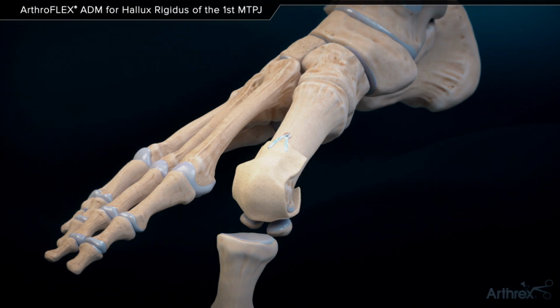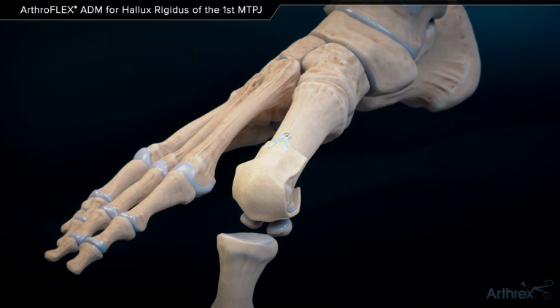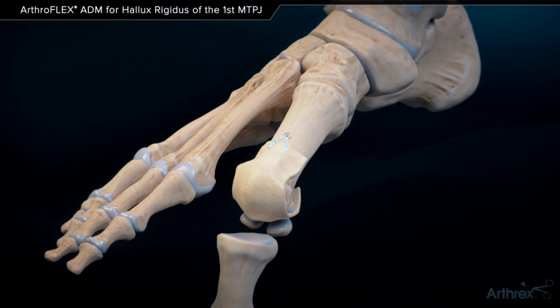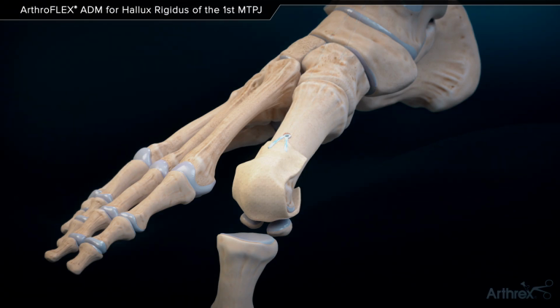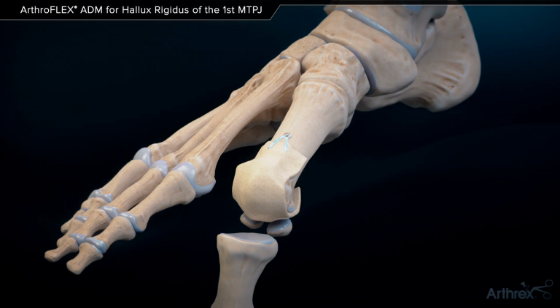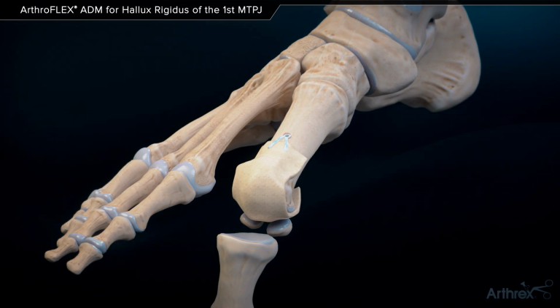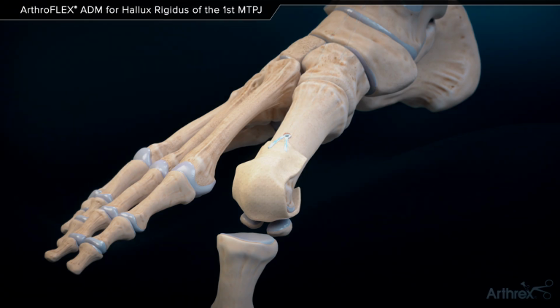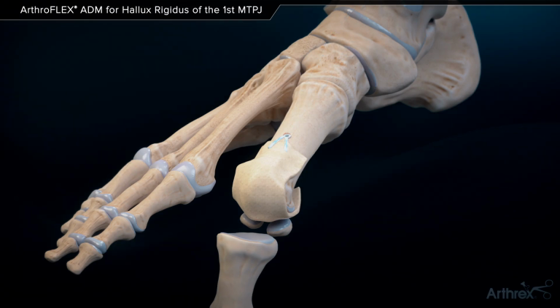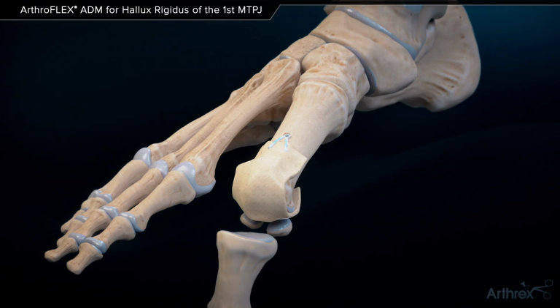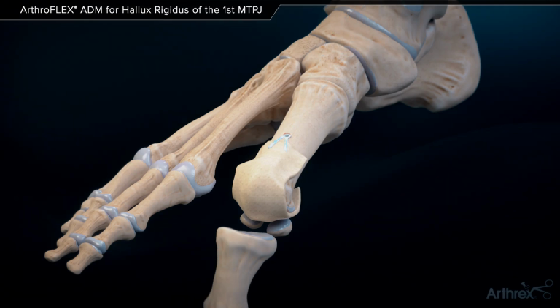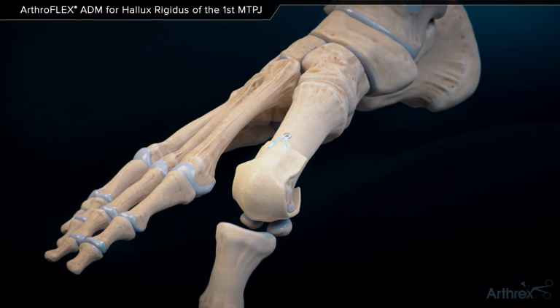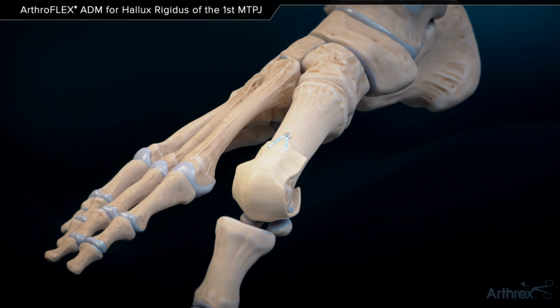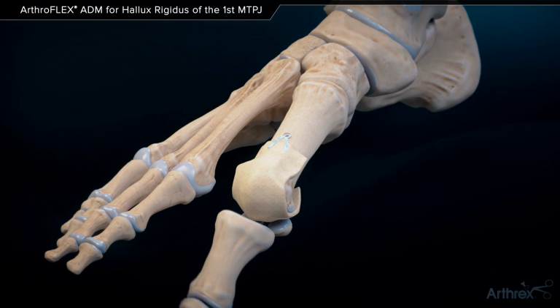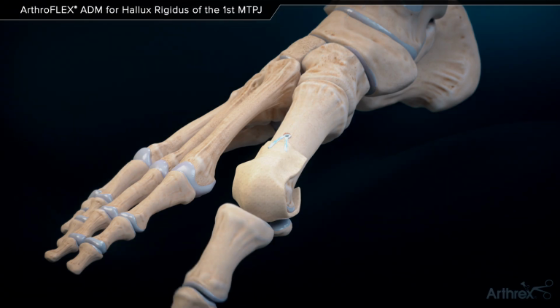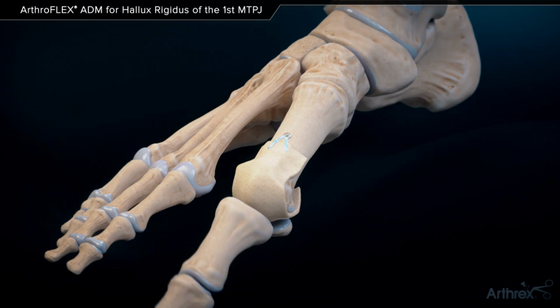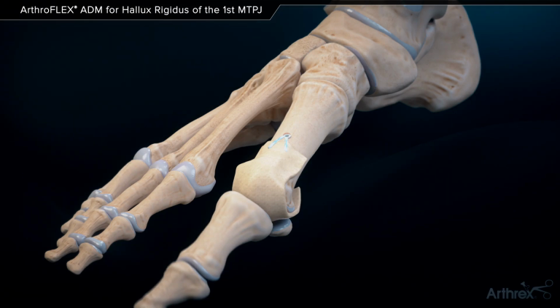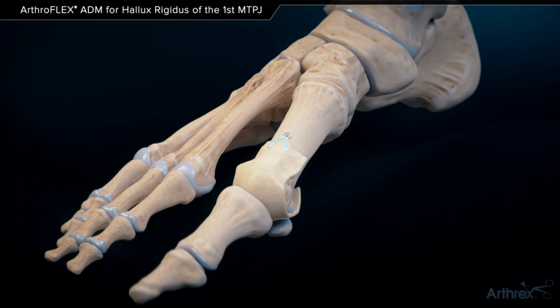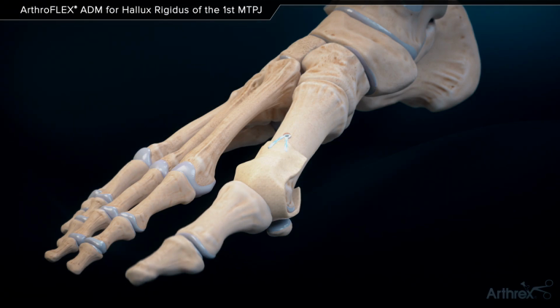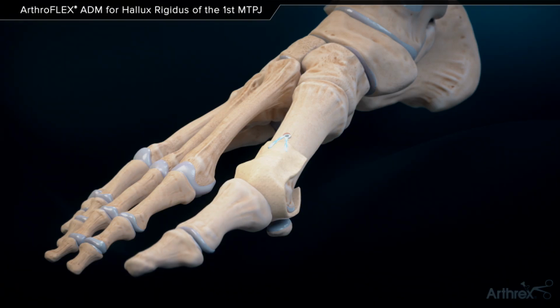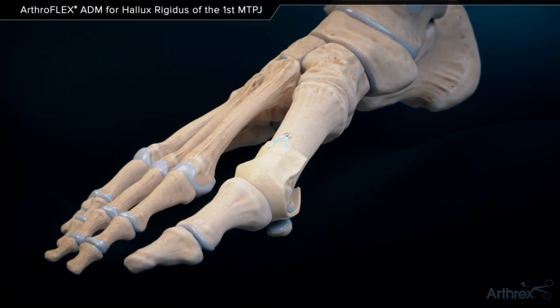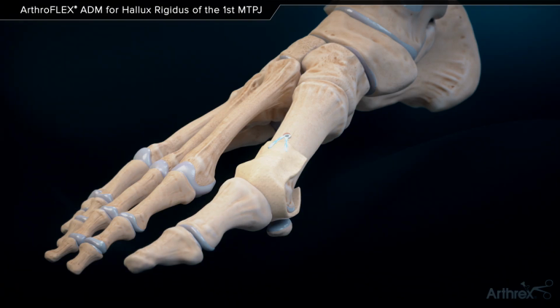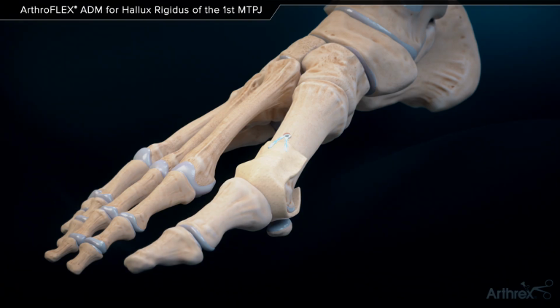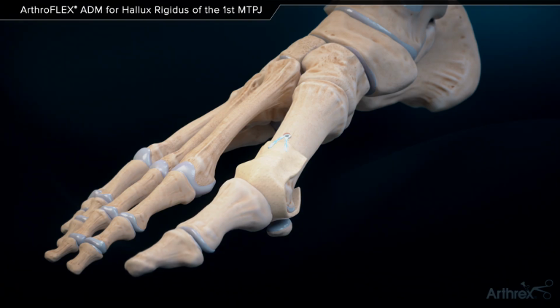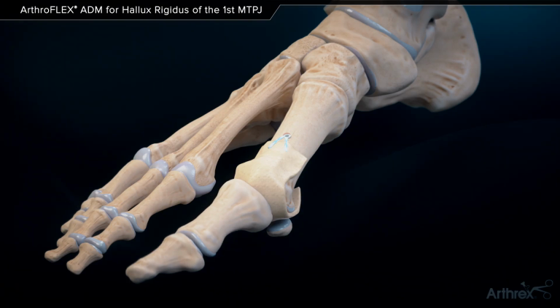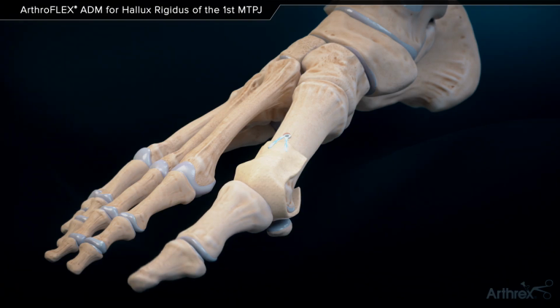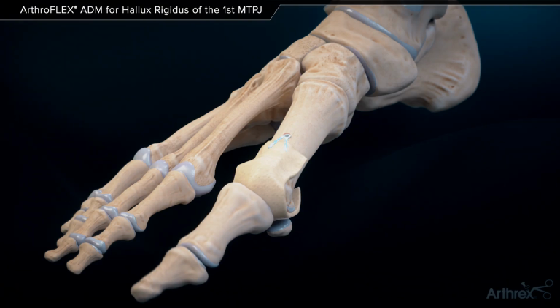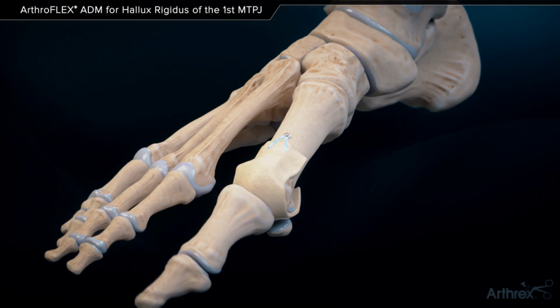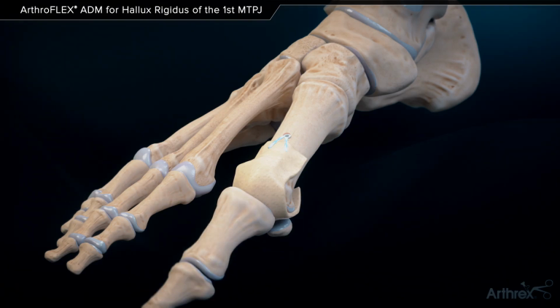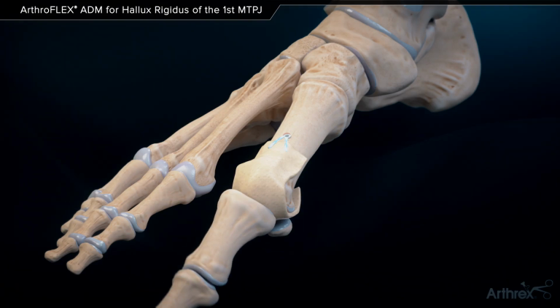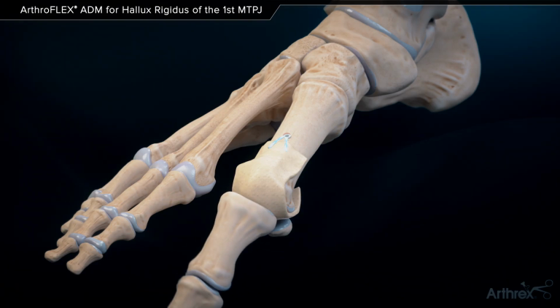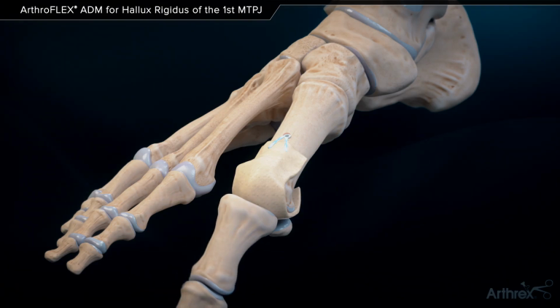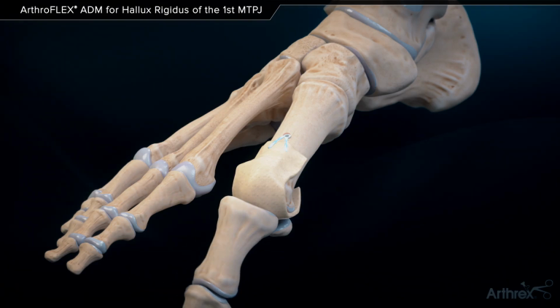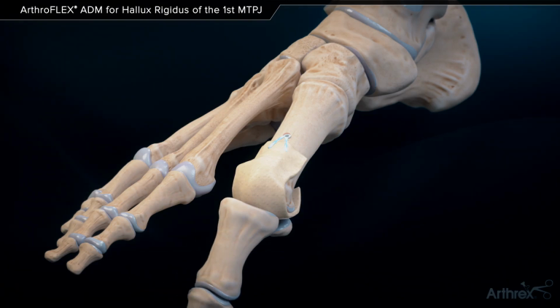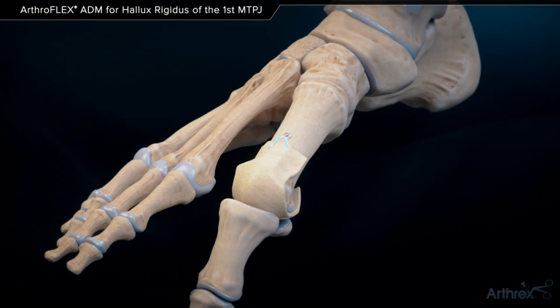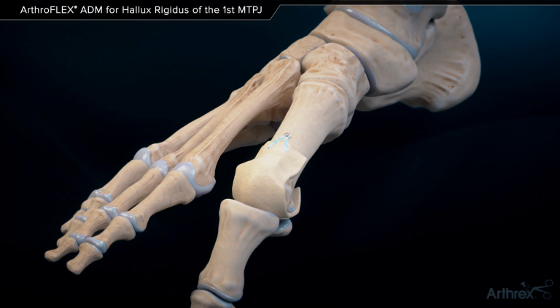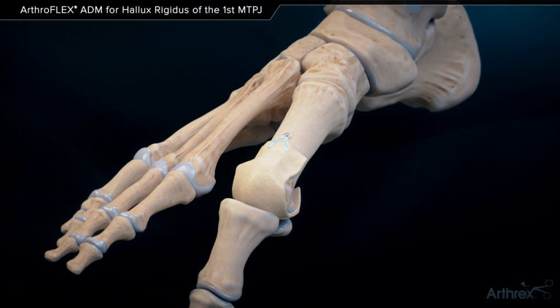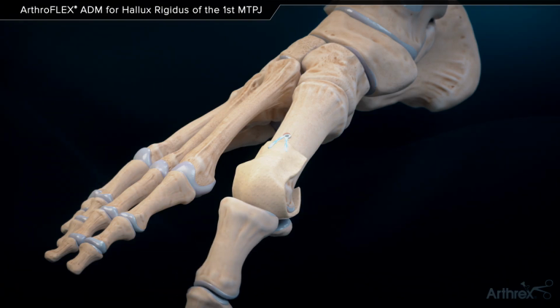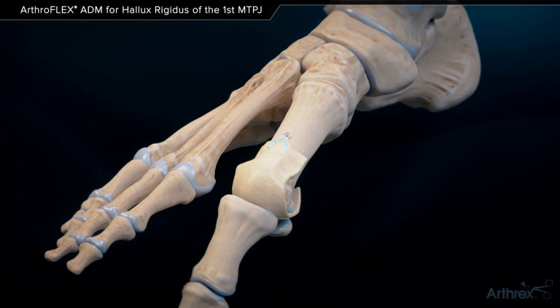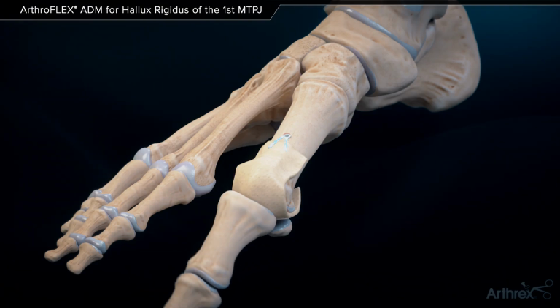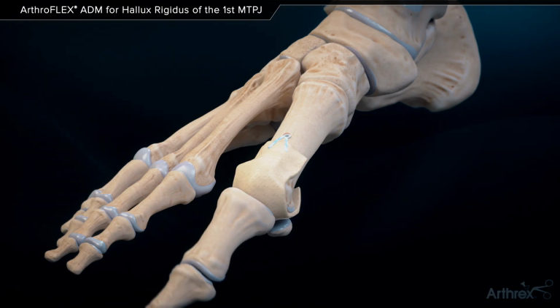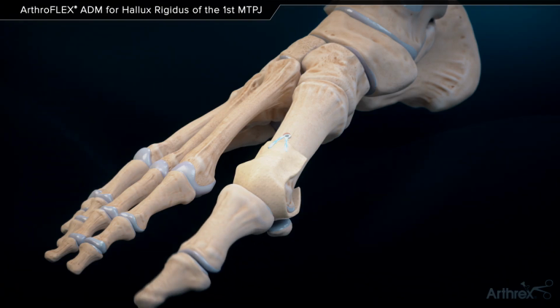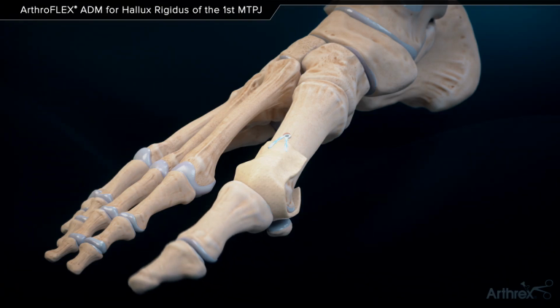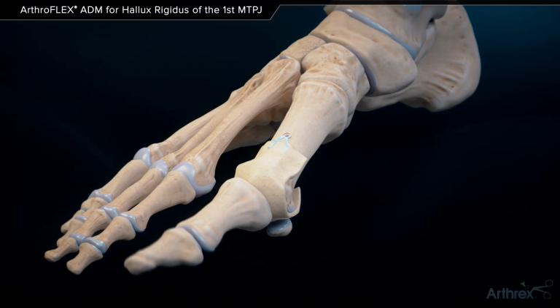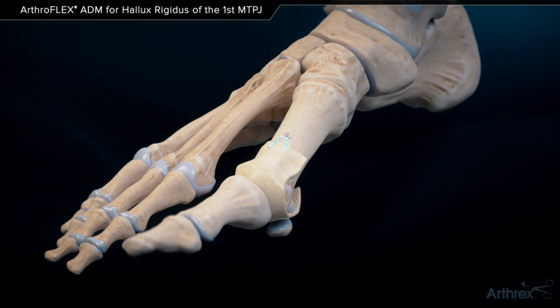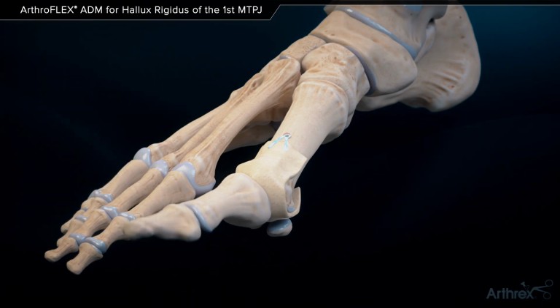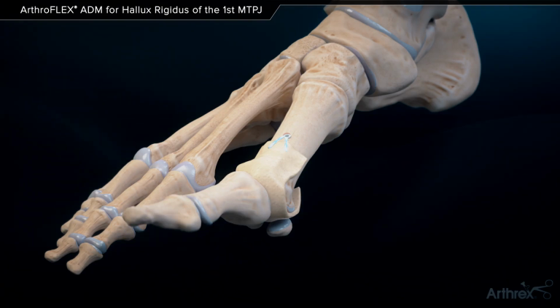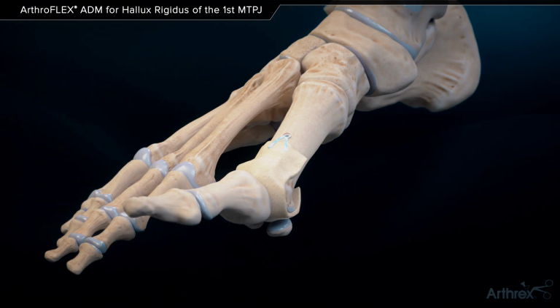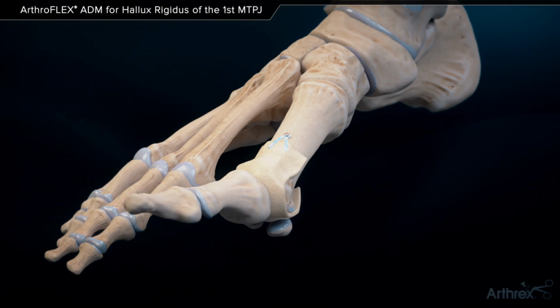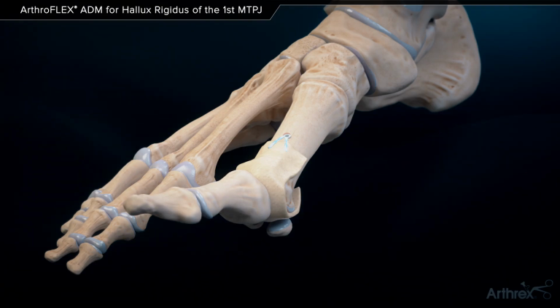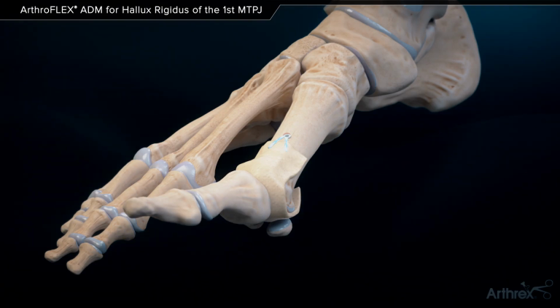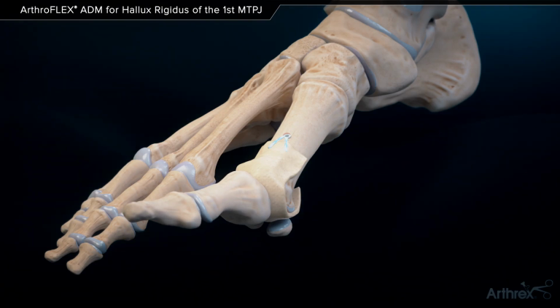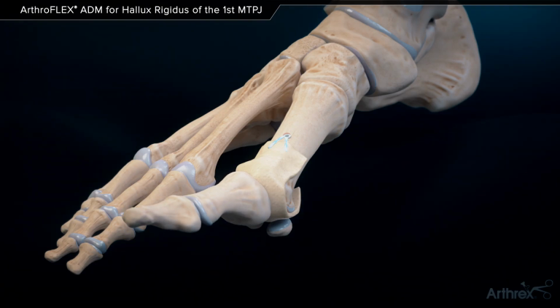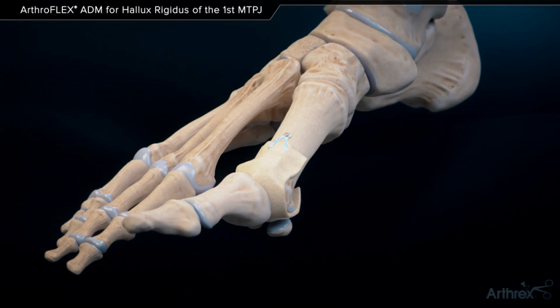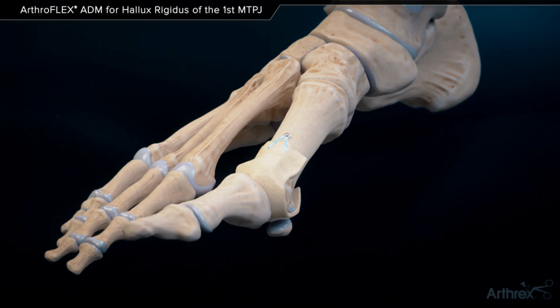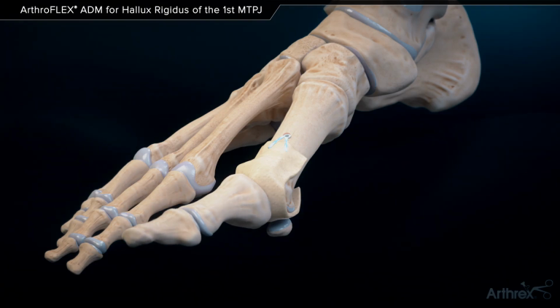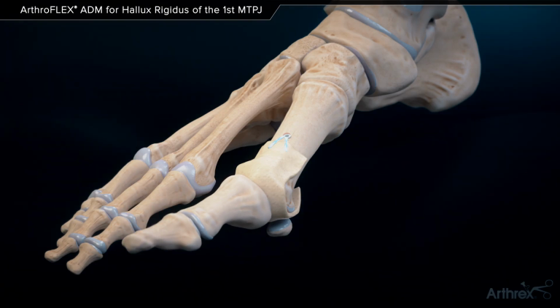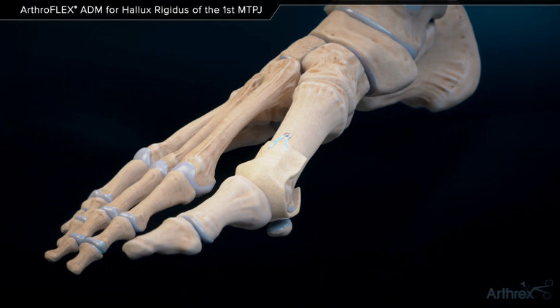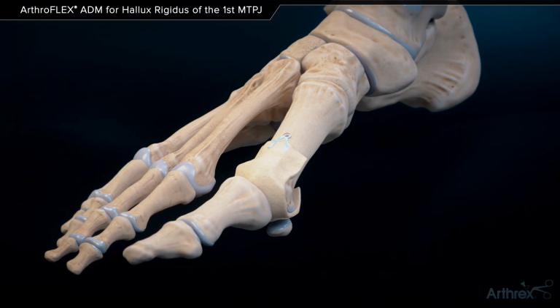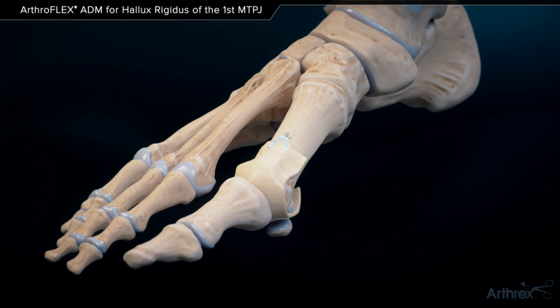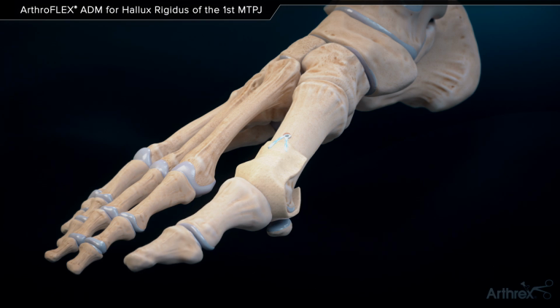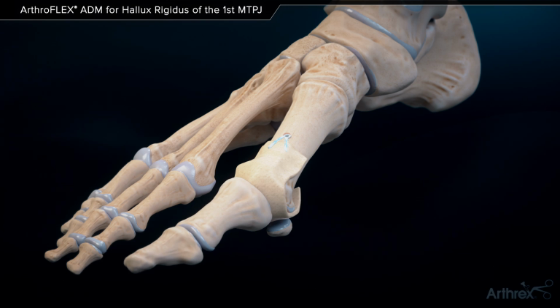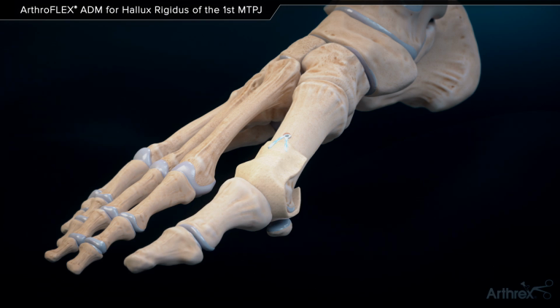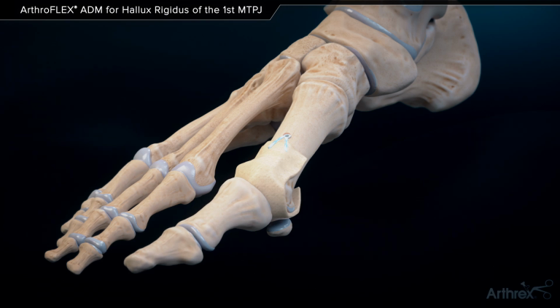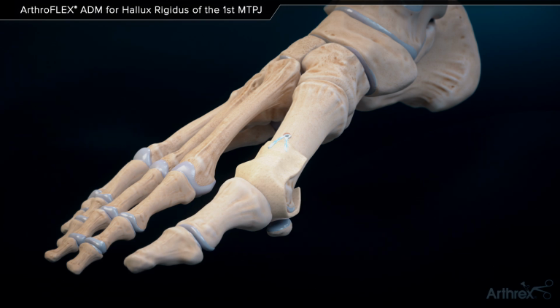Range of motion may improve further with a decompressive osteotomy of the proximal phalanx, per surgeon preference.